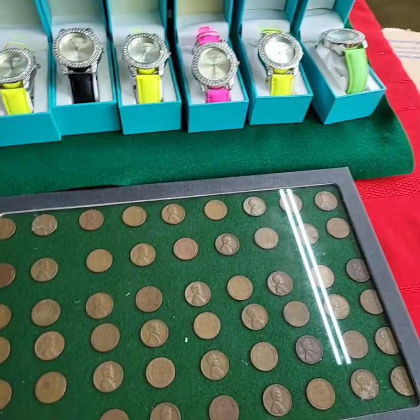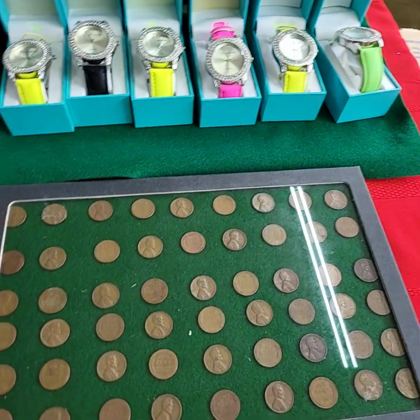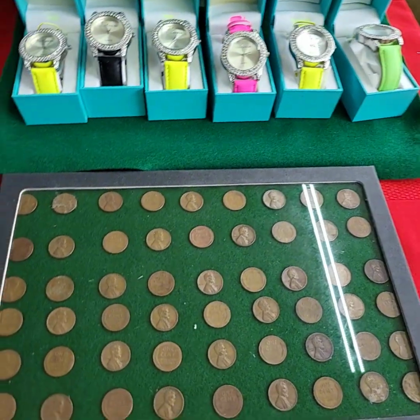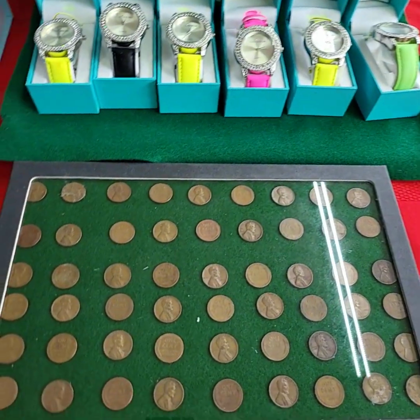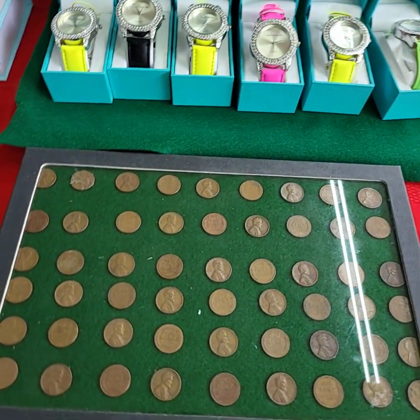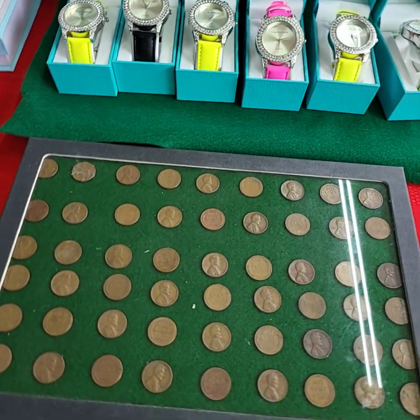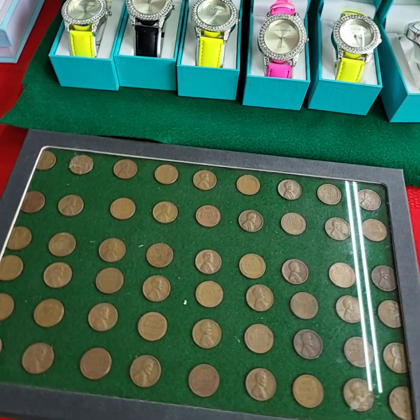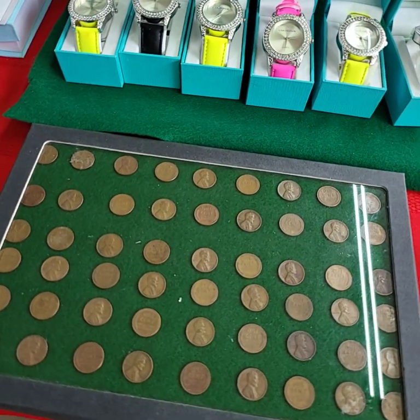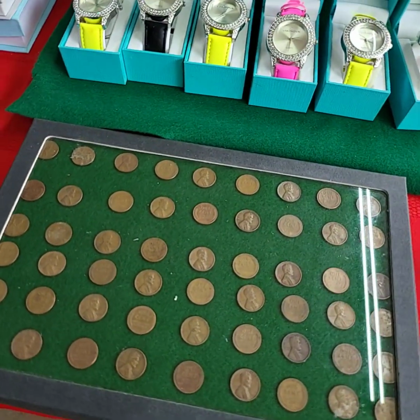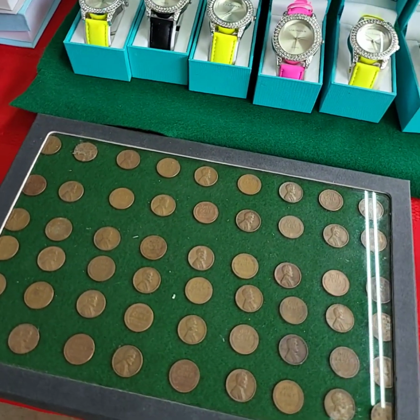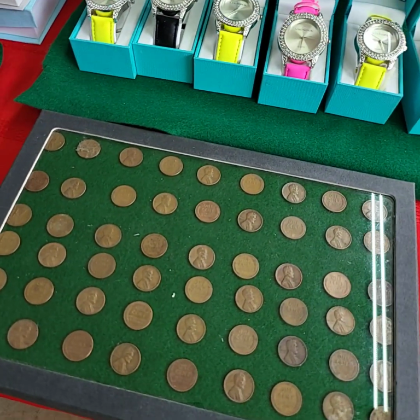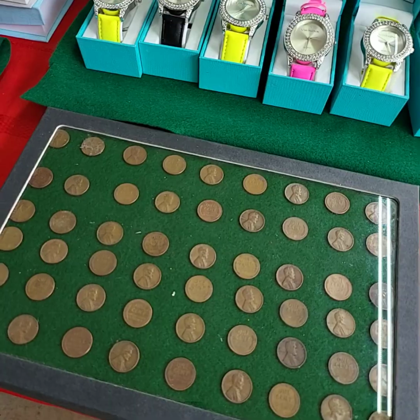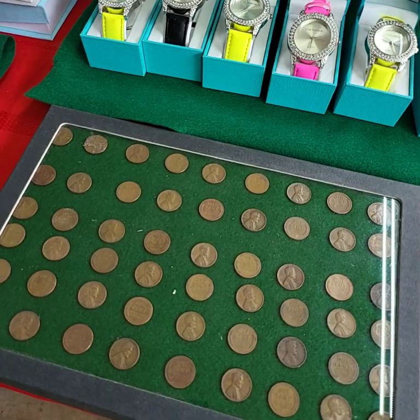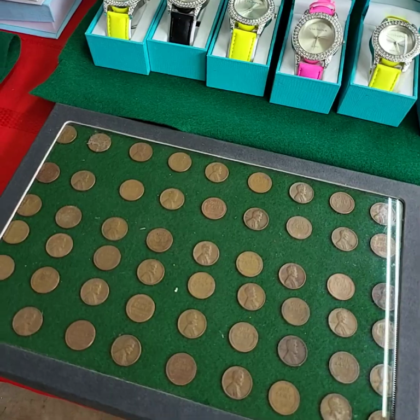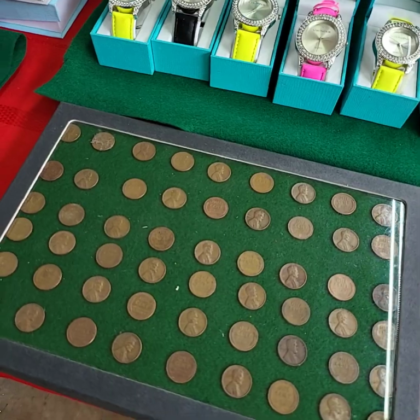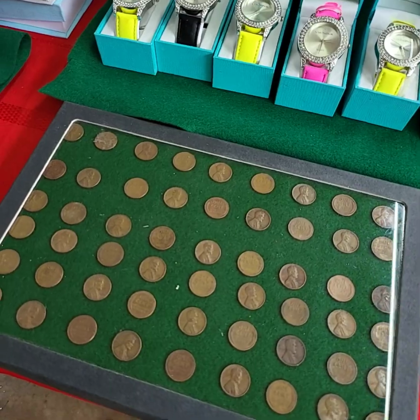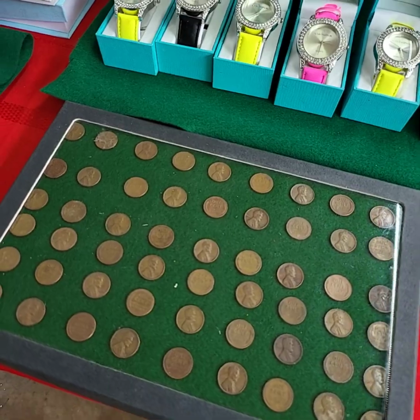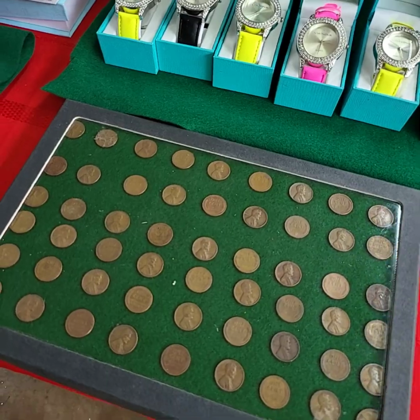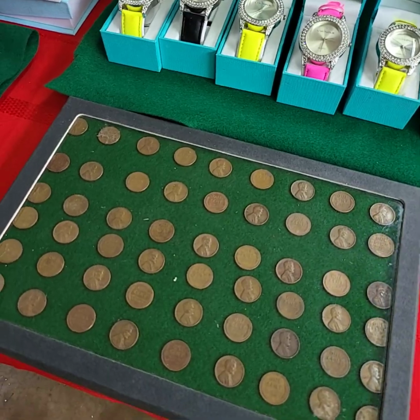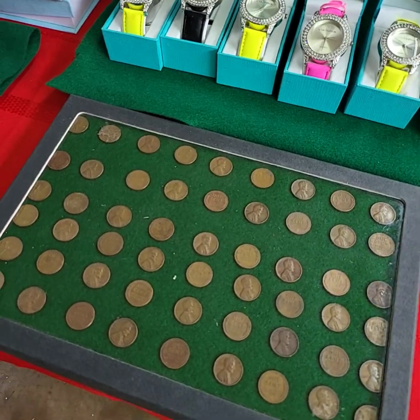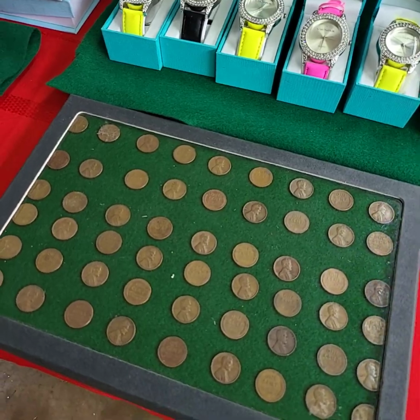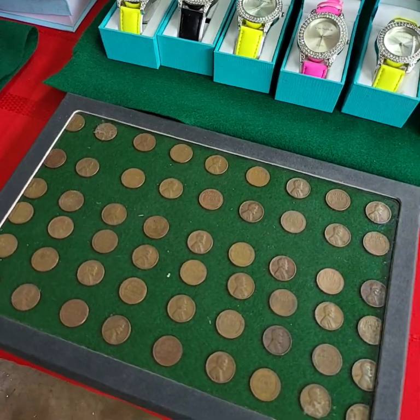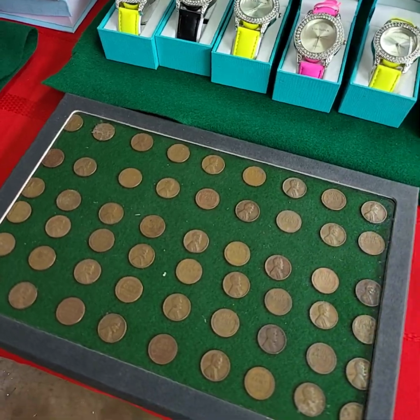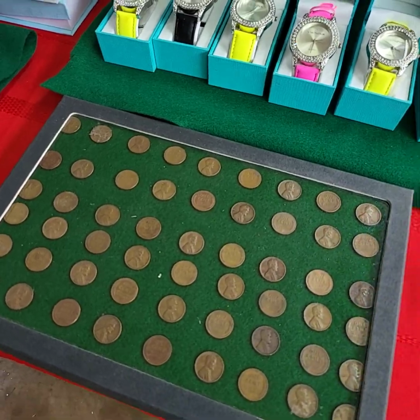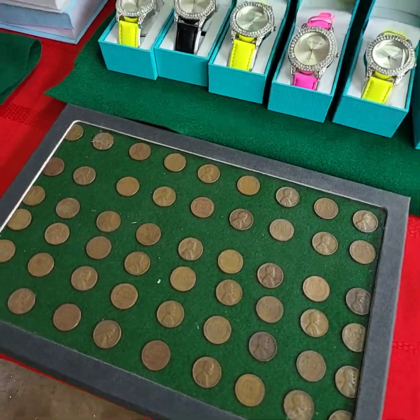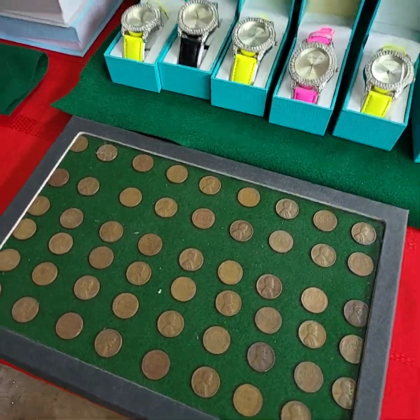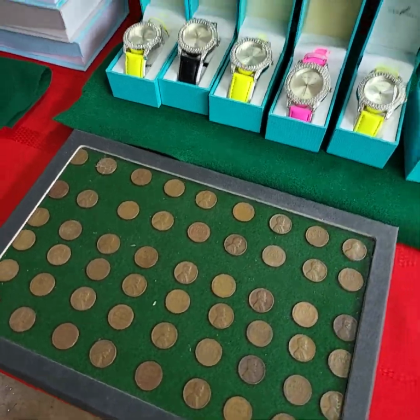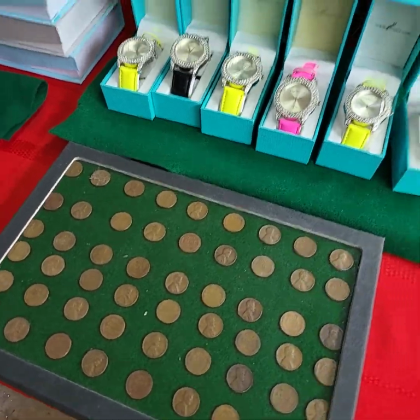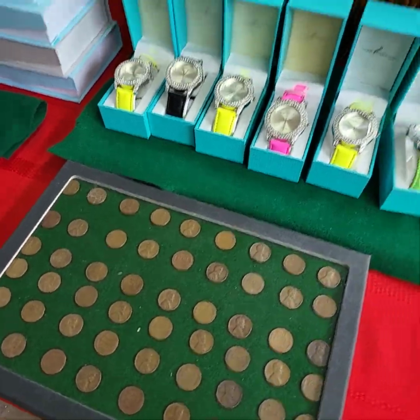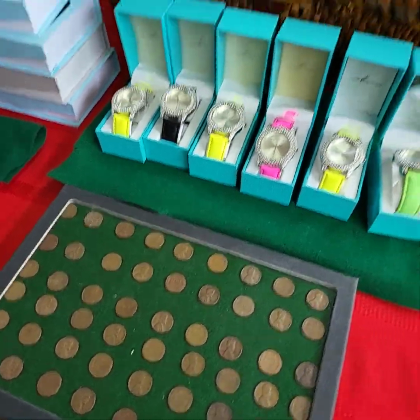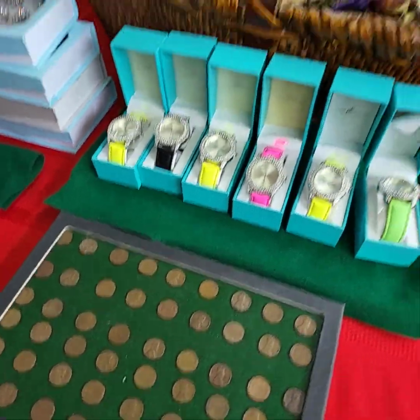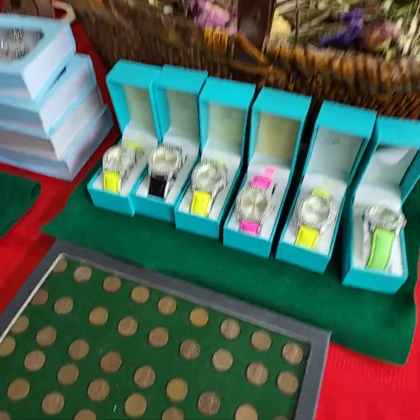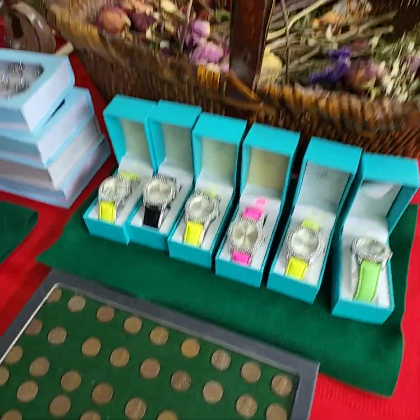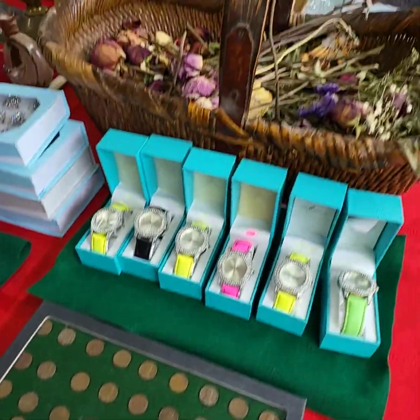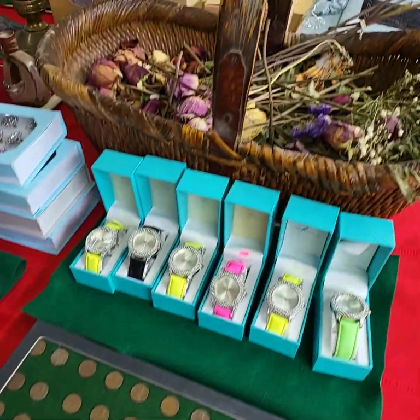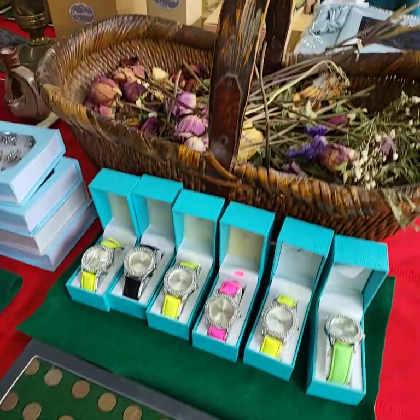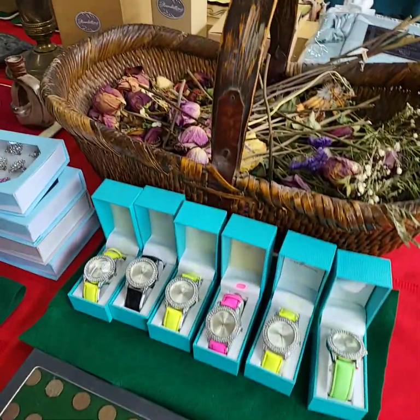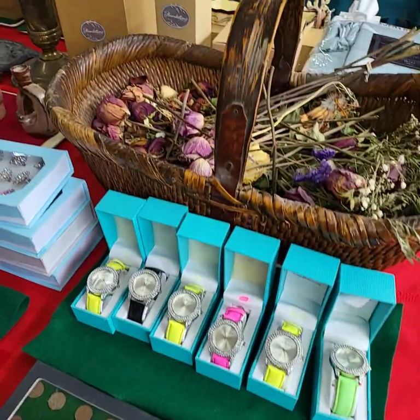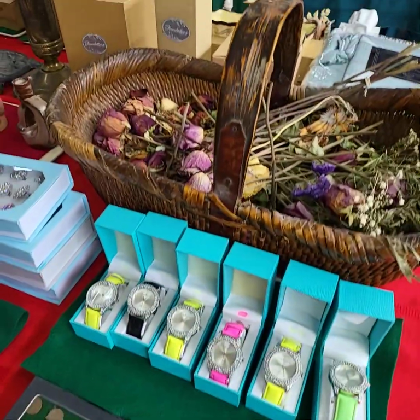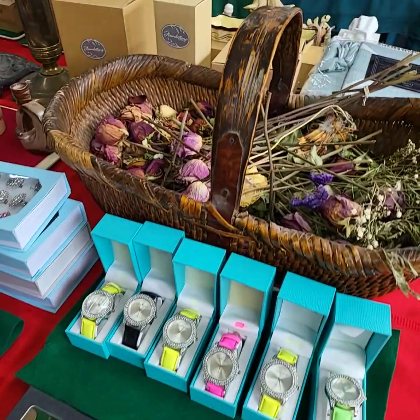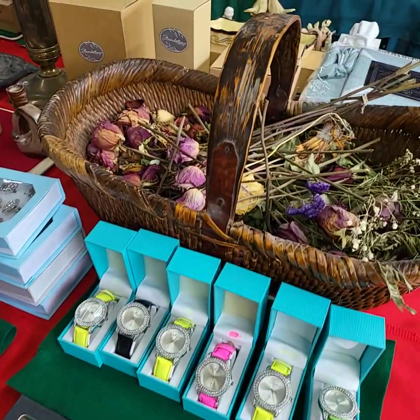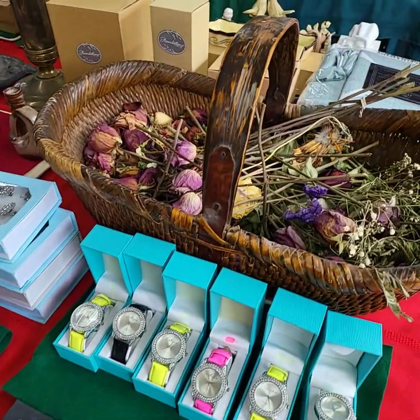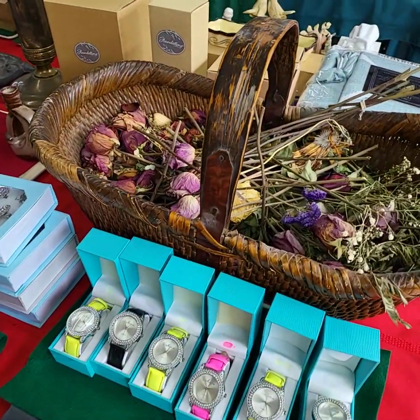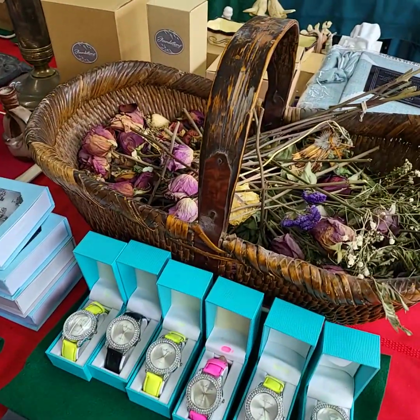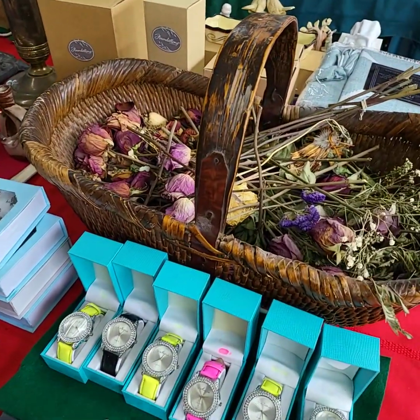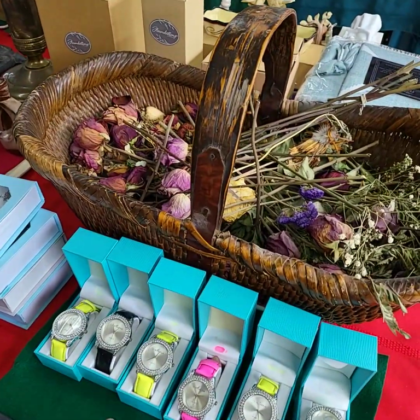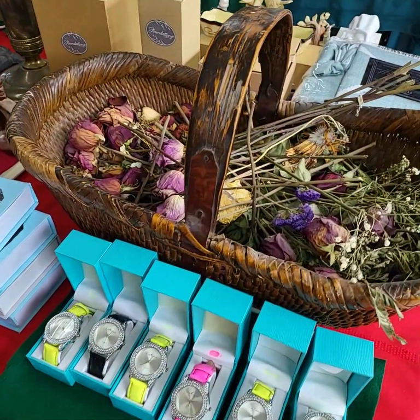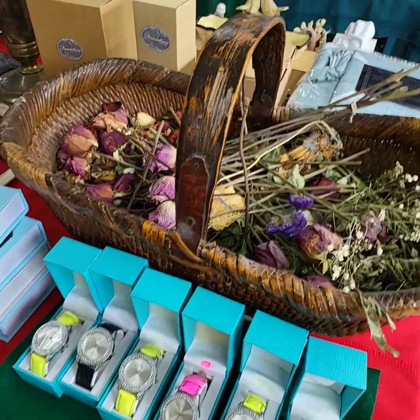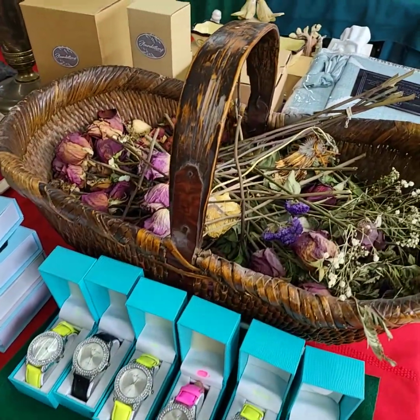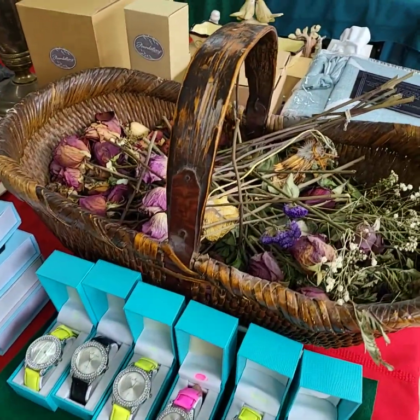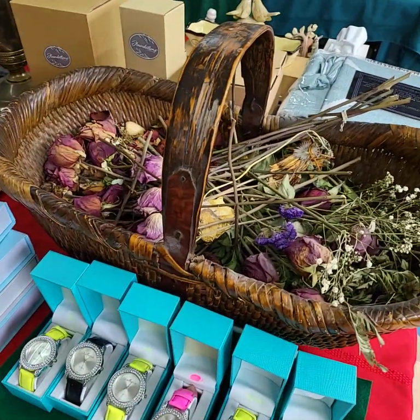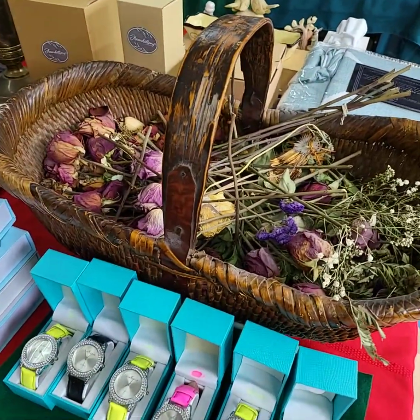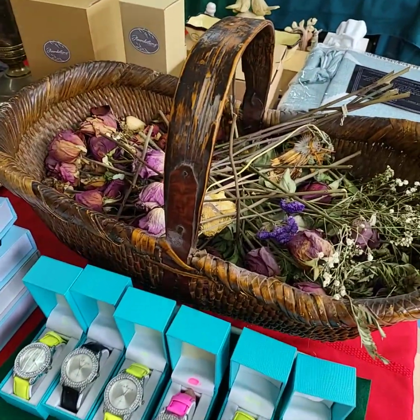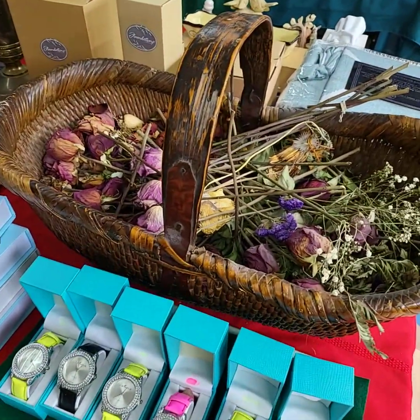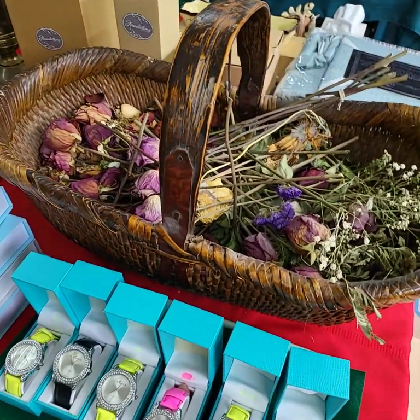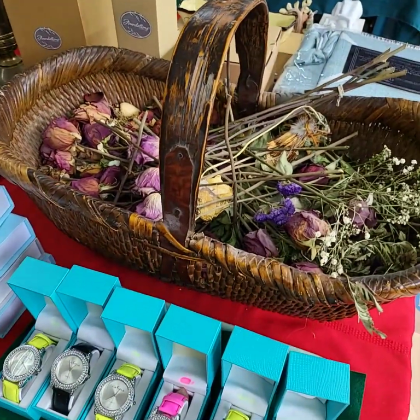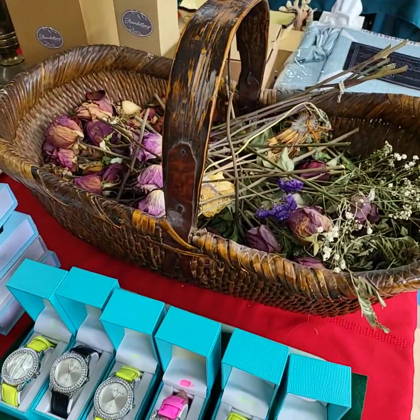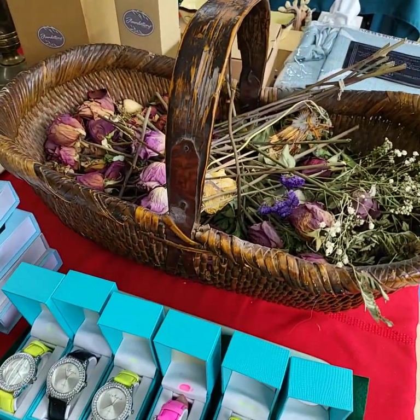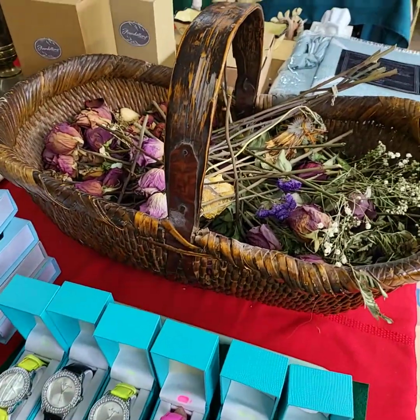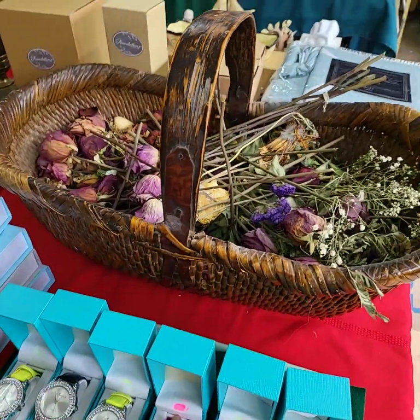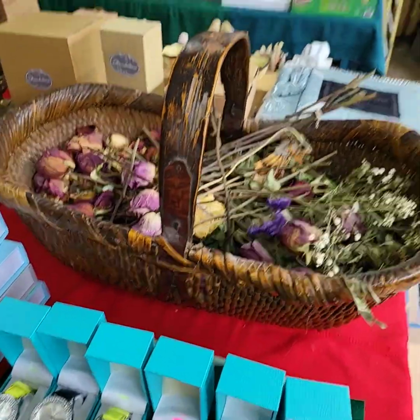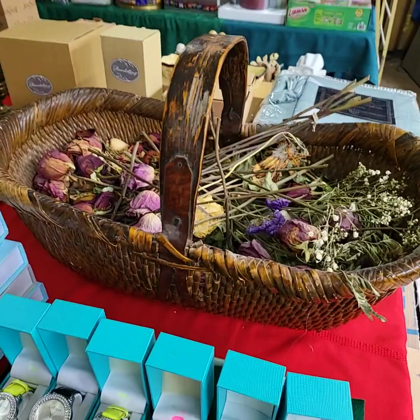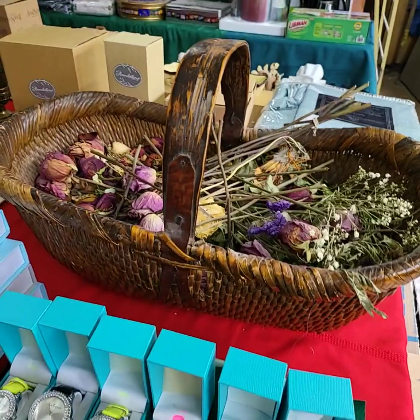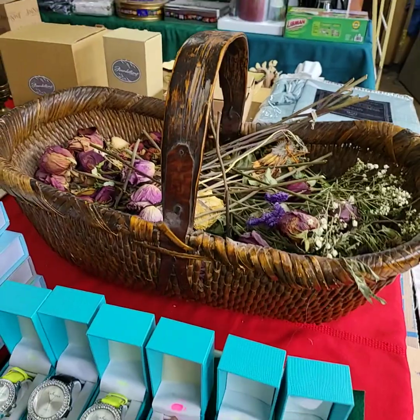Contents of the case — not the case — all the wheat pennies for one price, unsorted. Very nice old basket there.